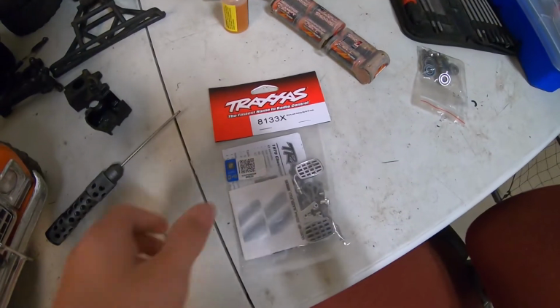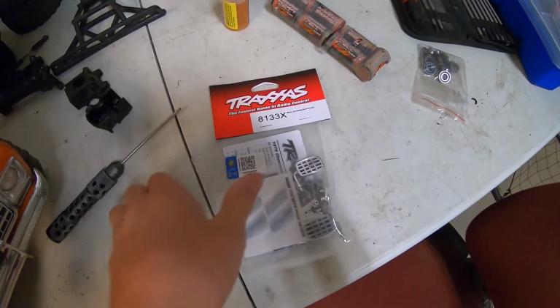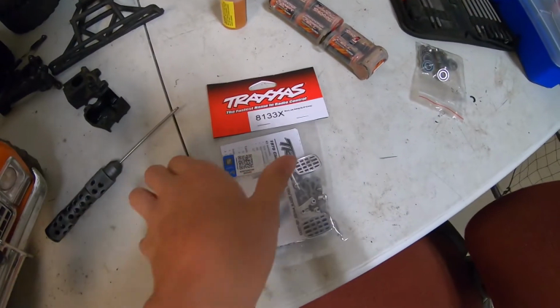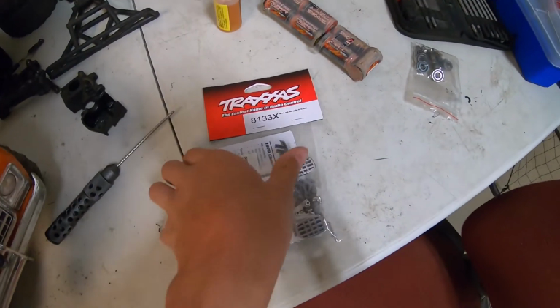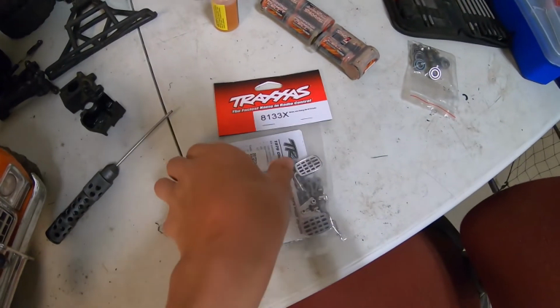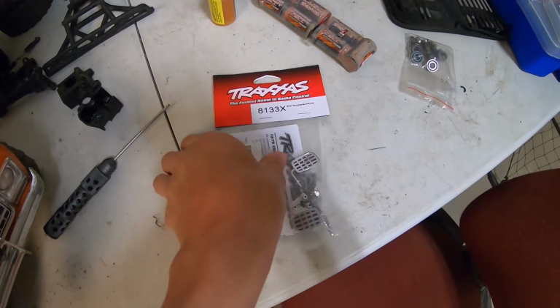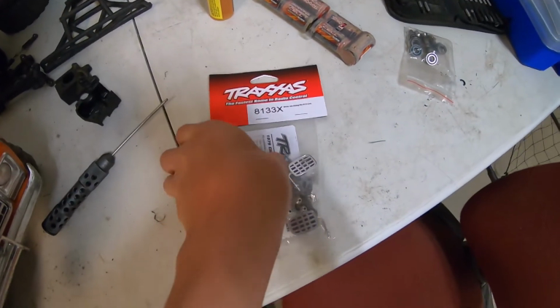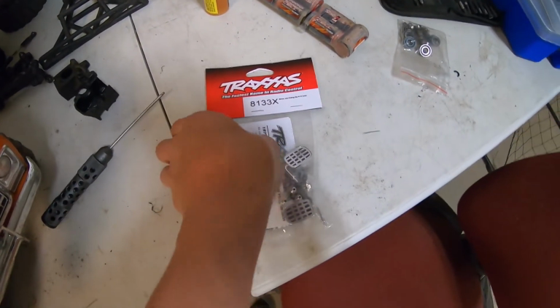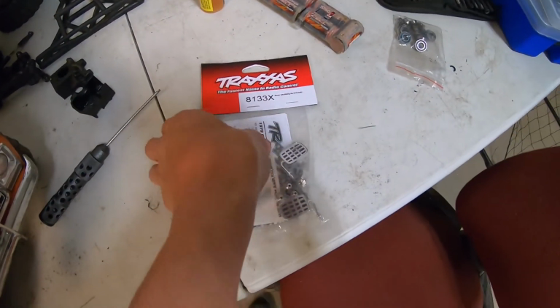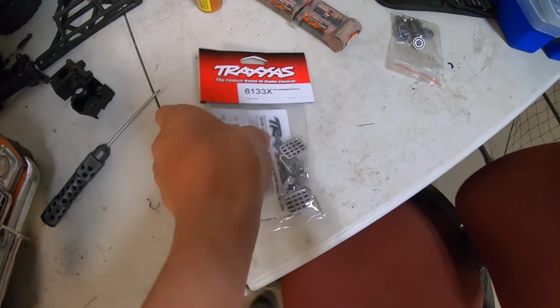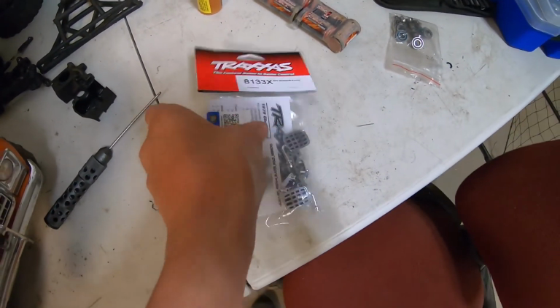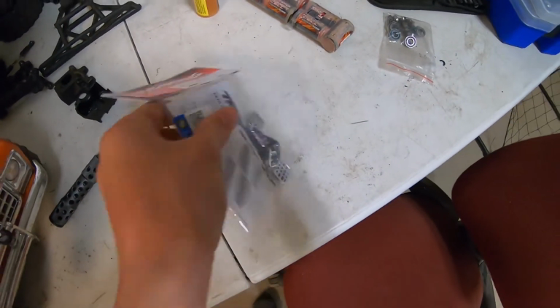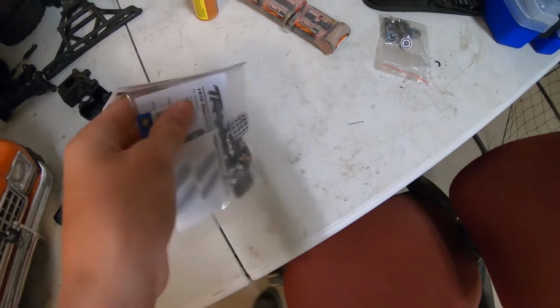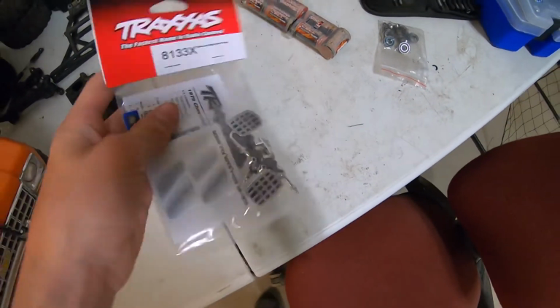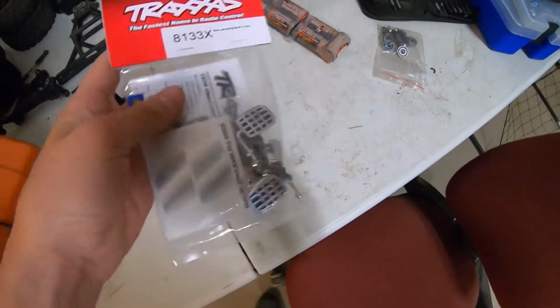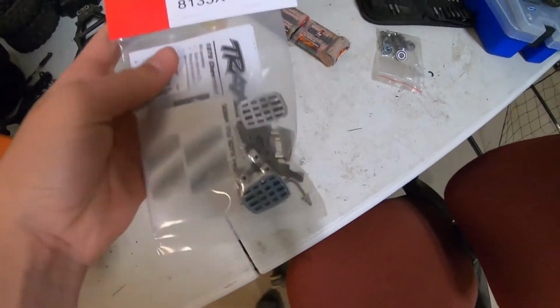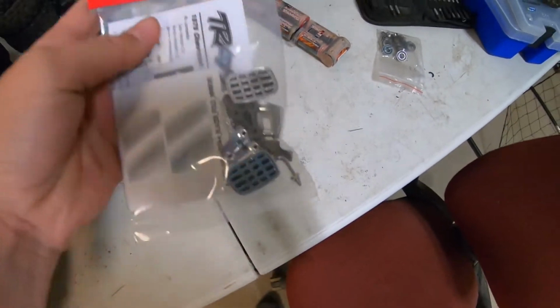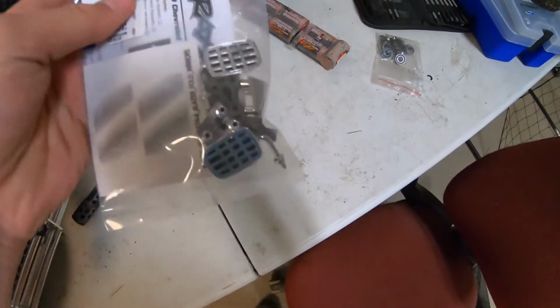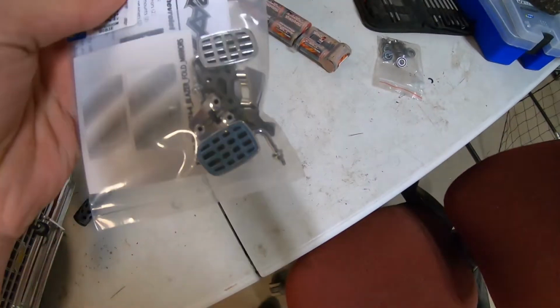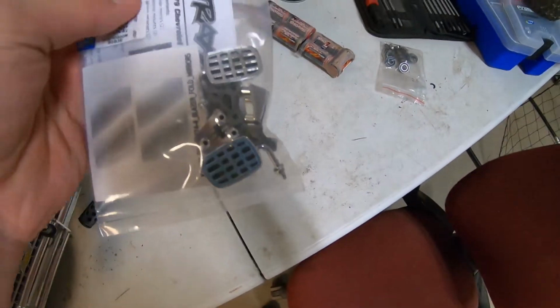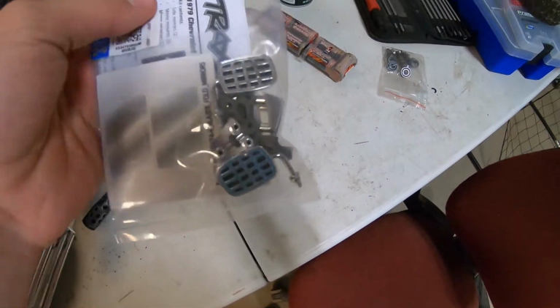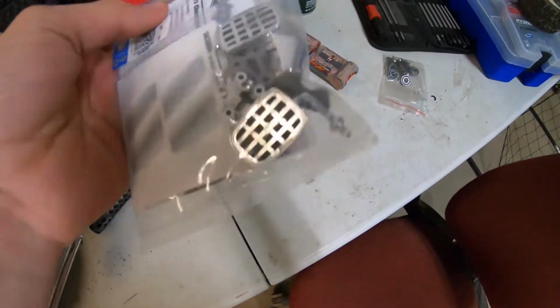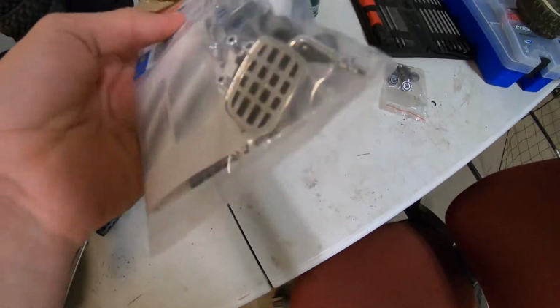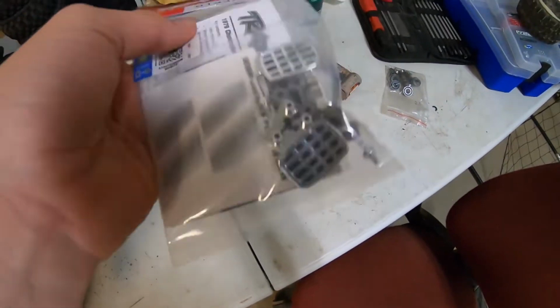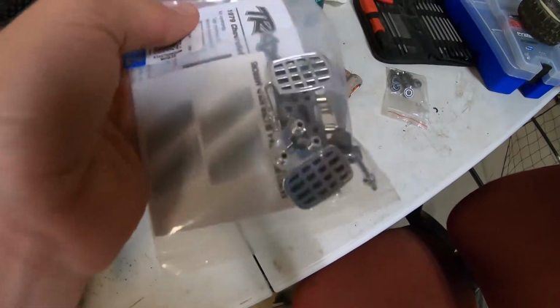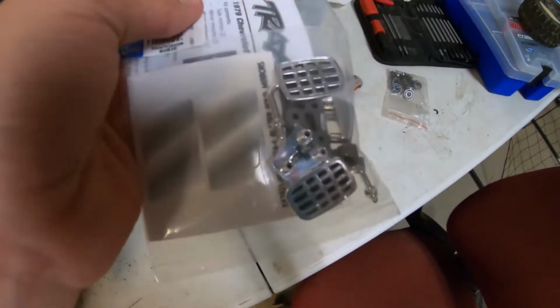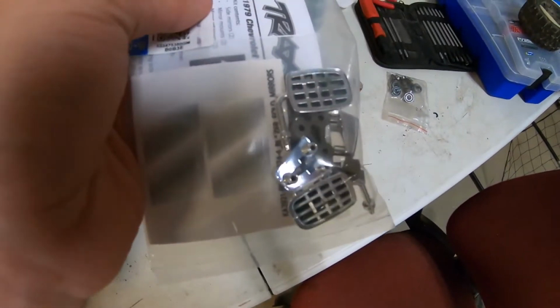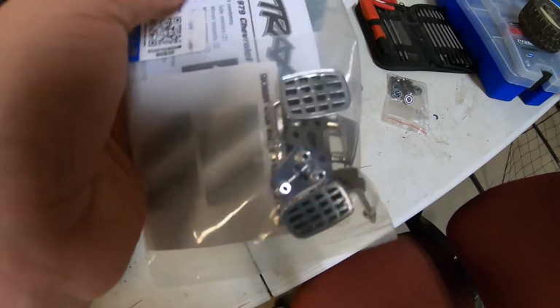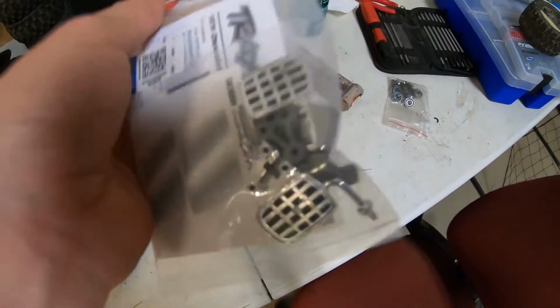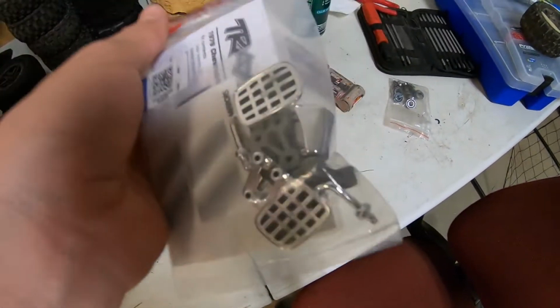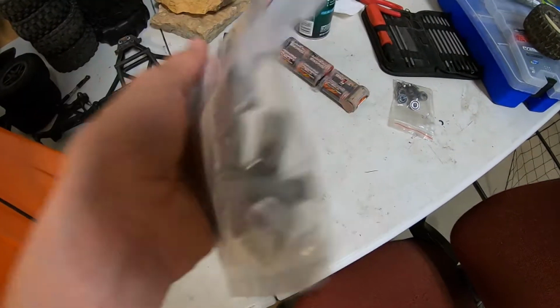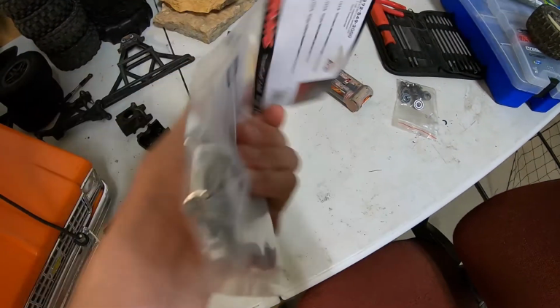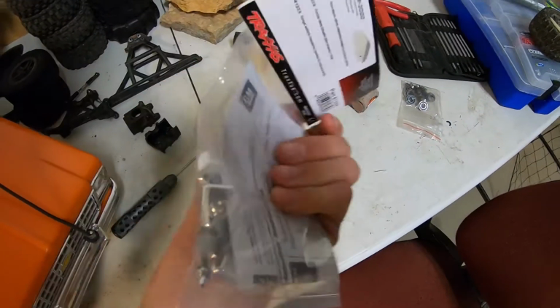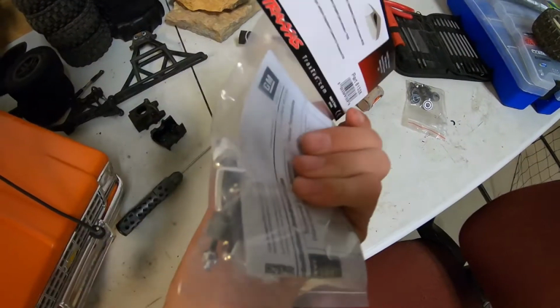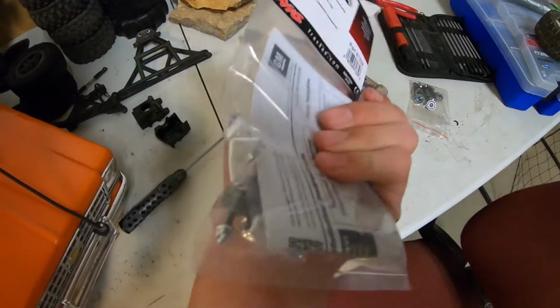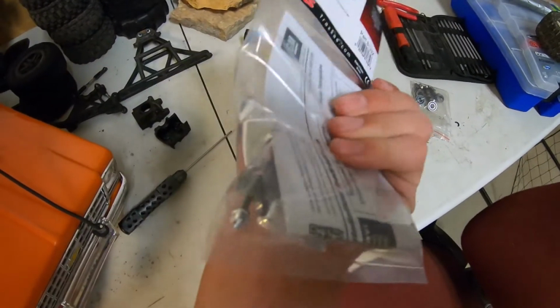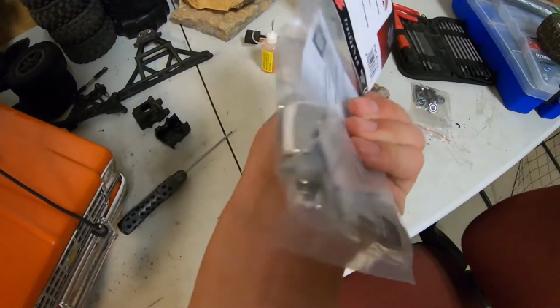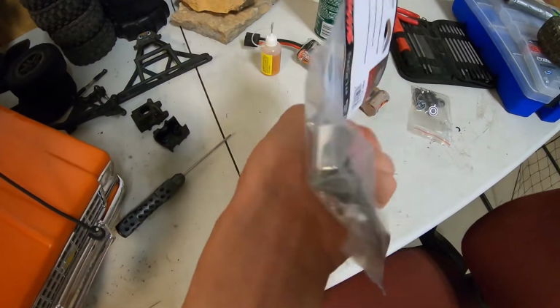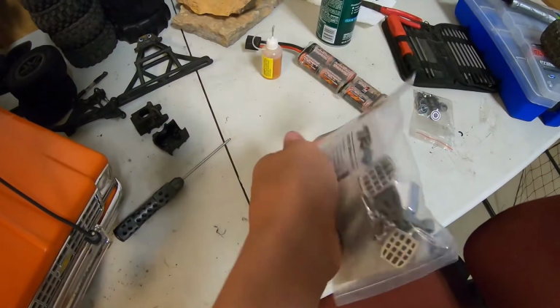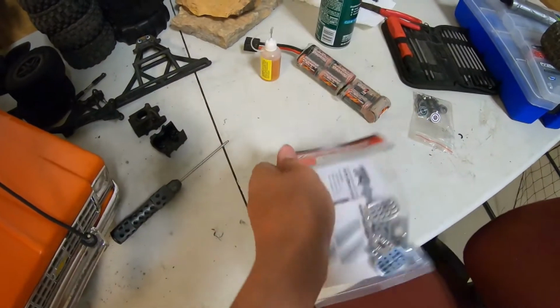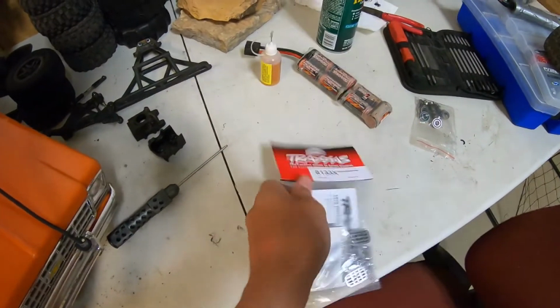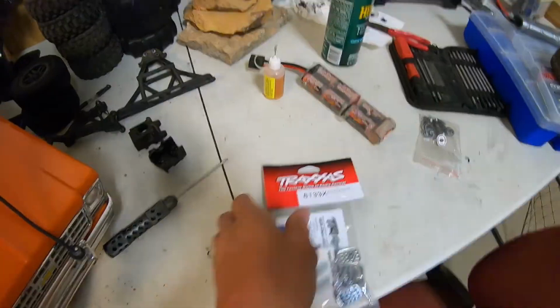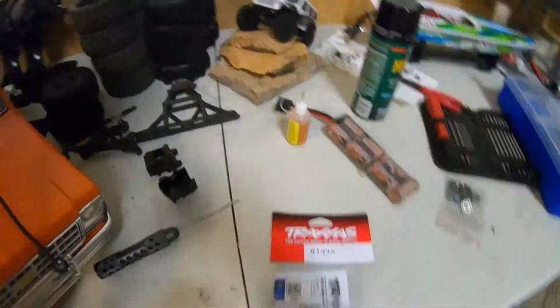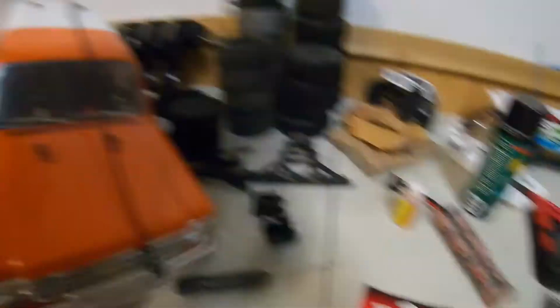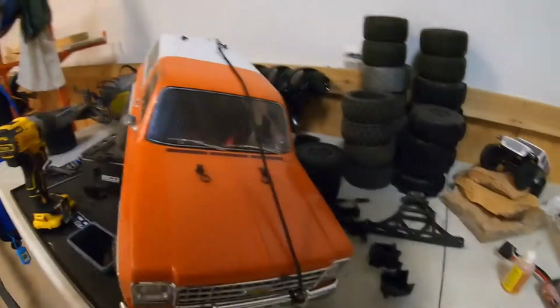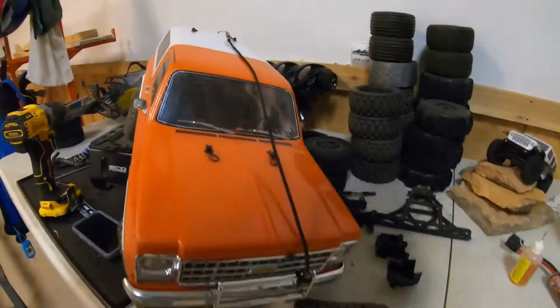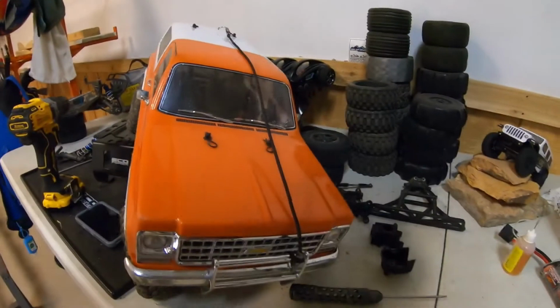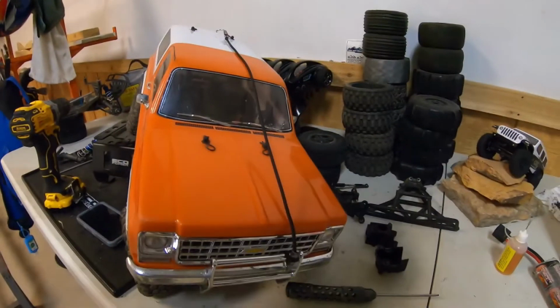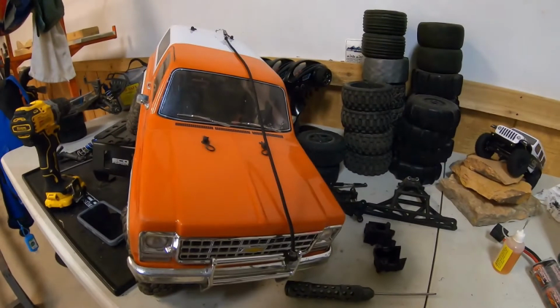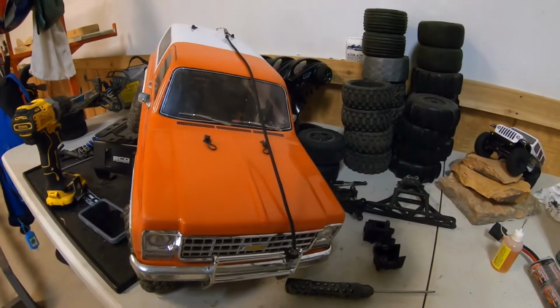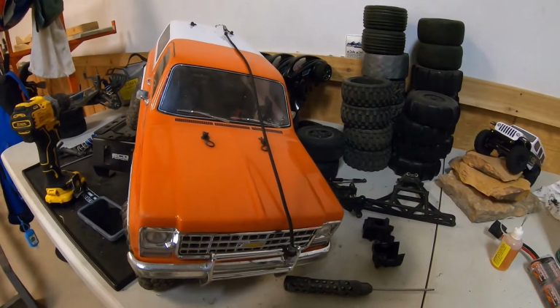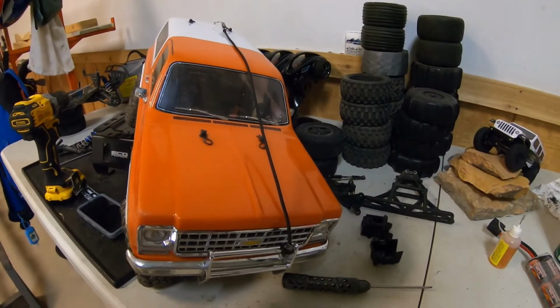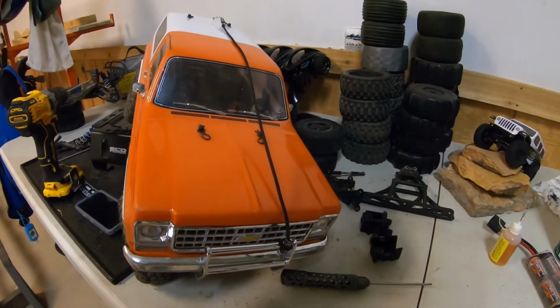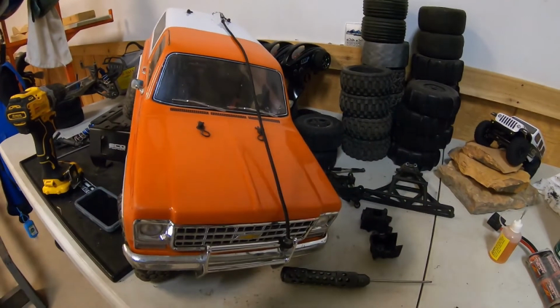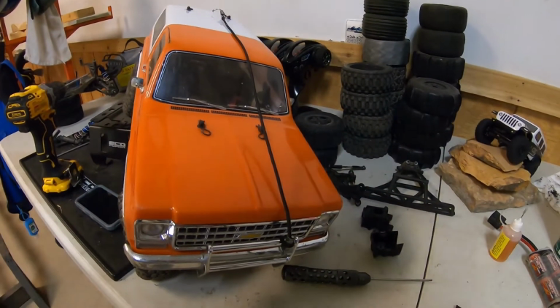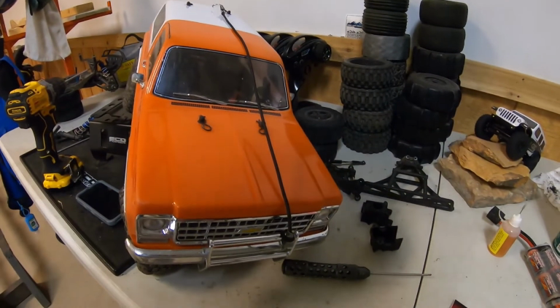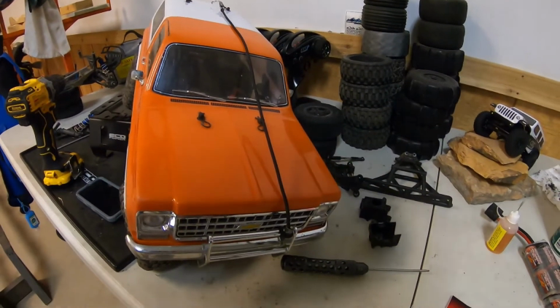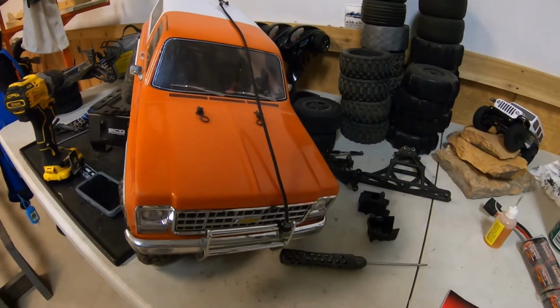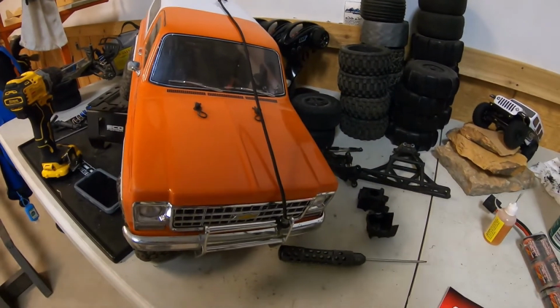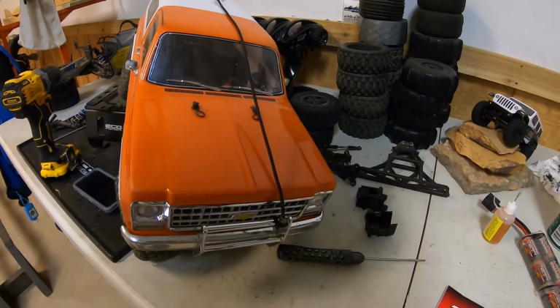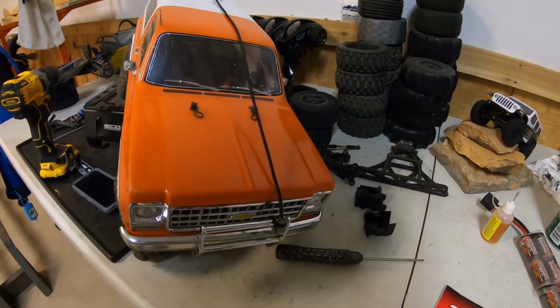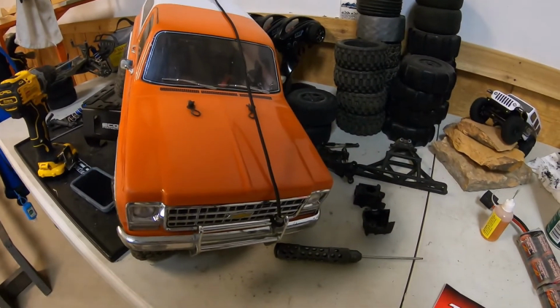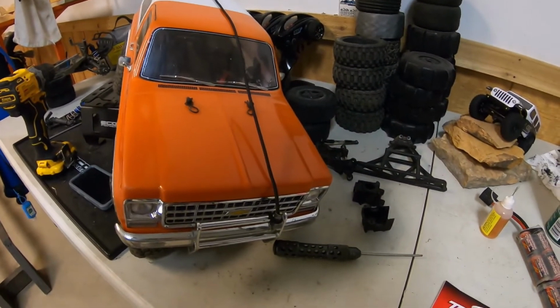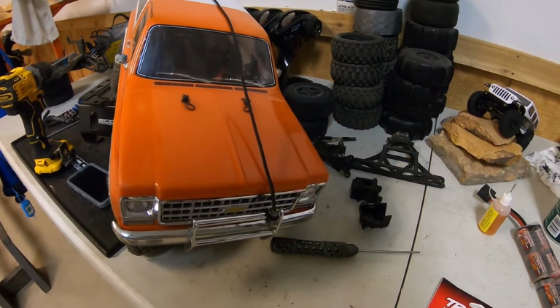What's going on RC fans? My name is Cole. Today I got some scale mirrors for my Chevy Blazer. Let's get them installed.